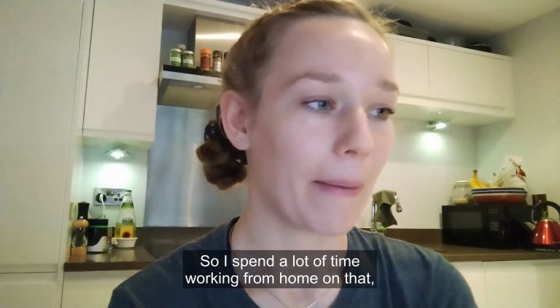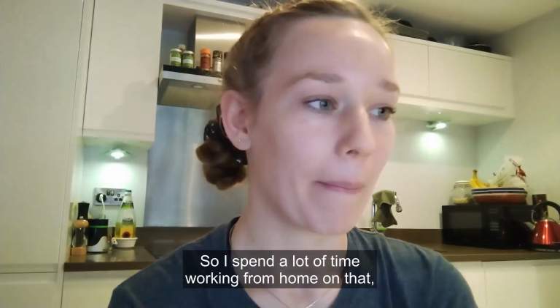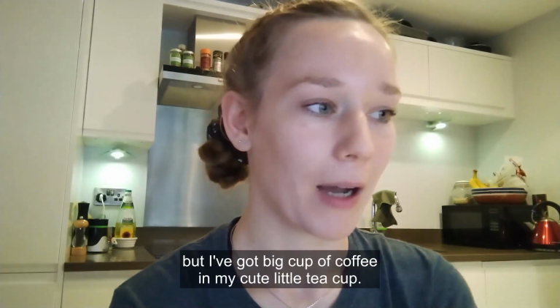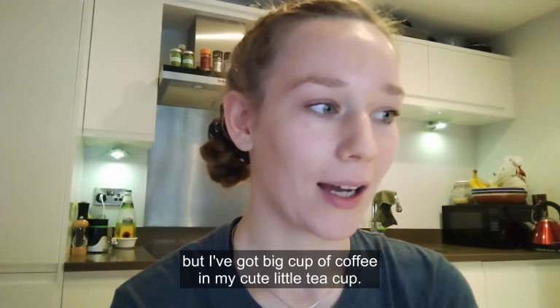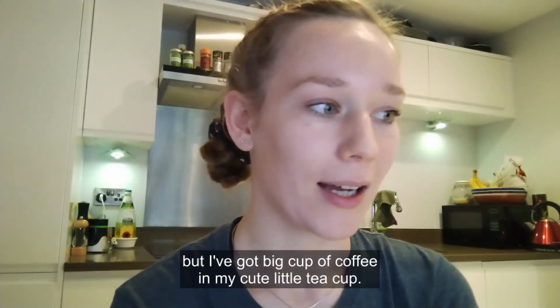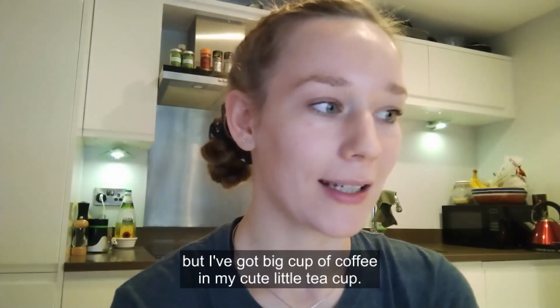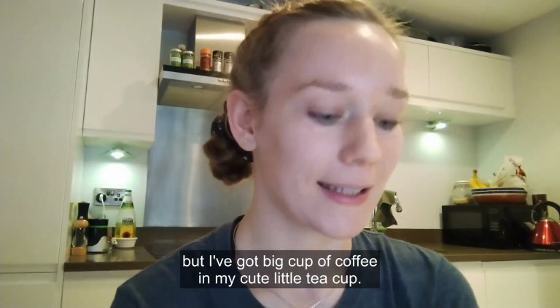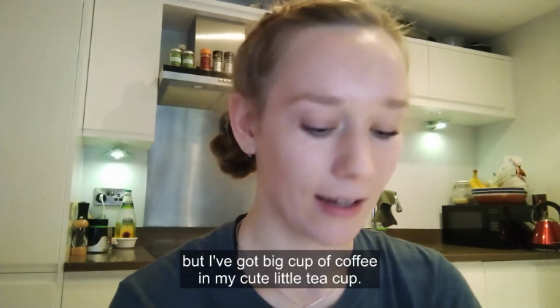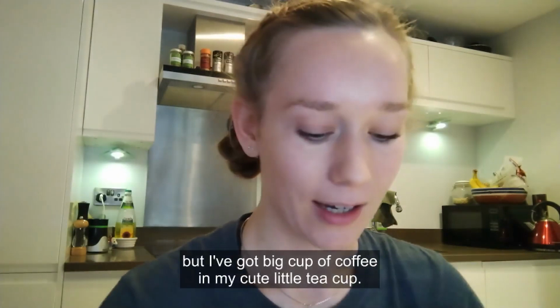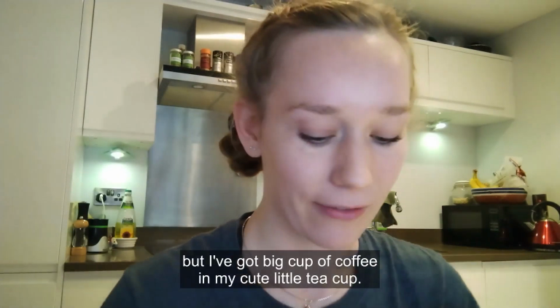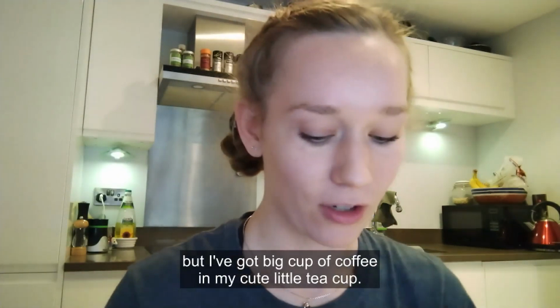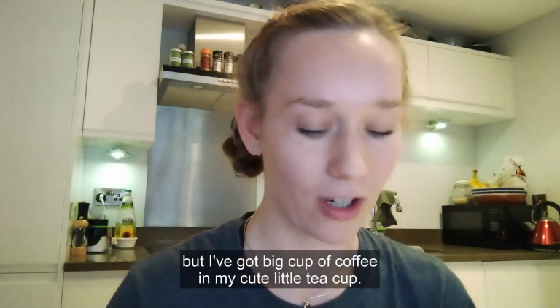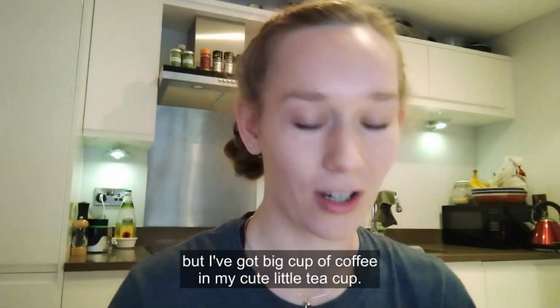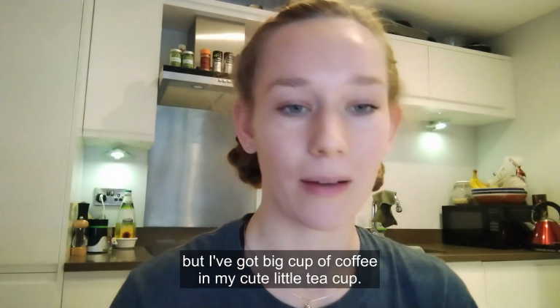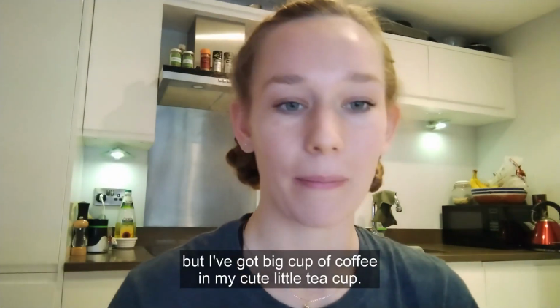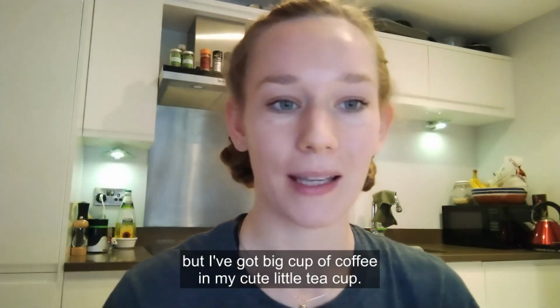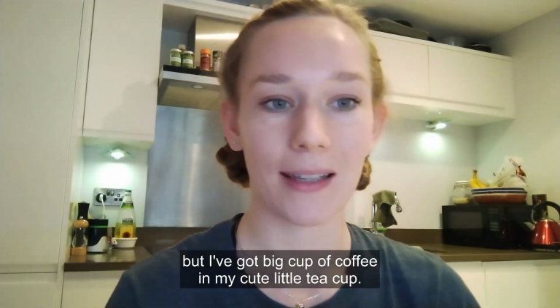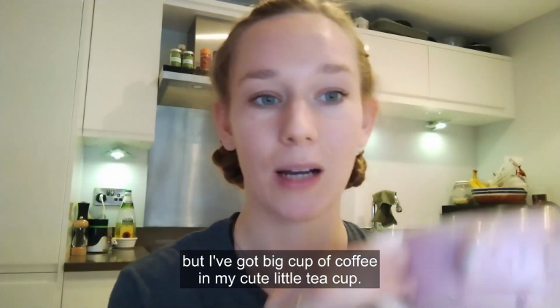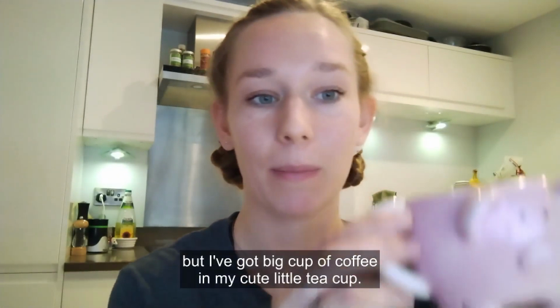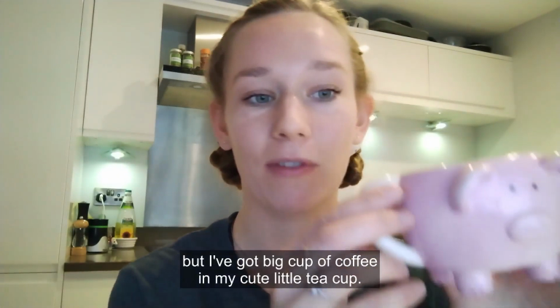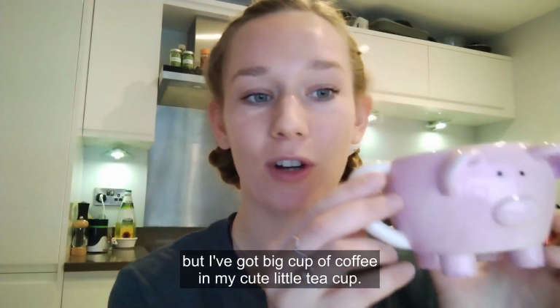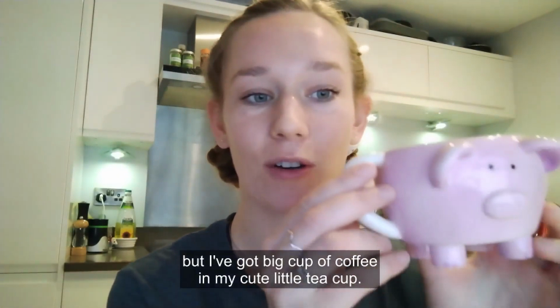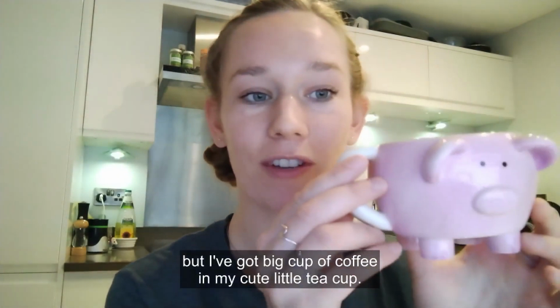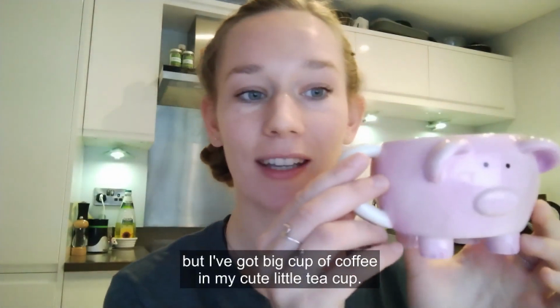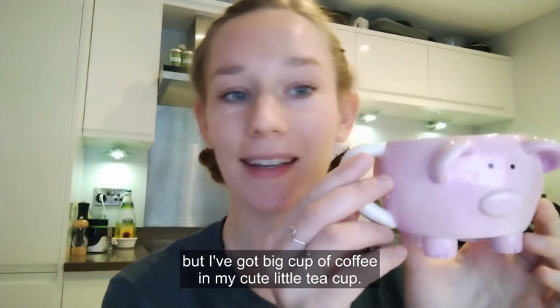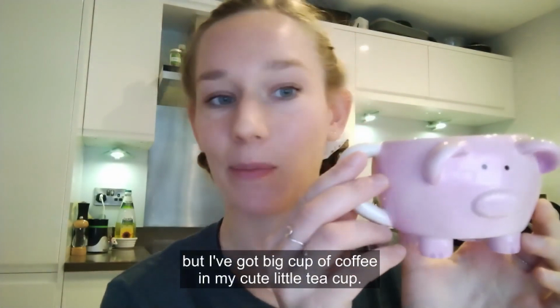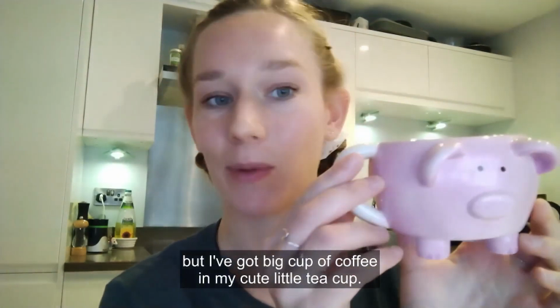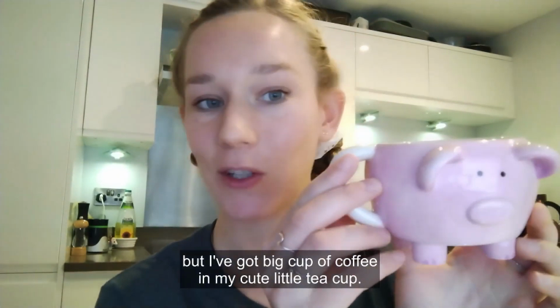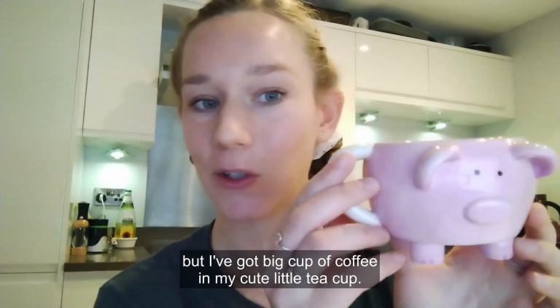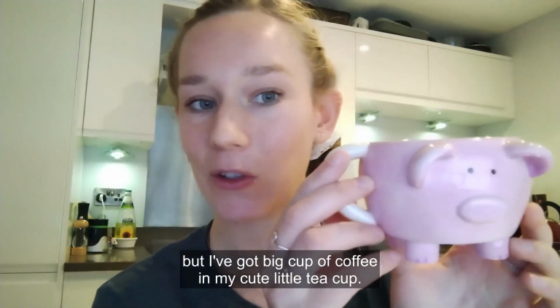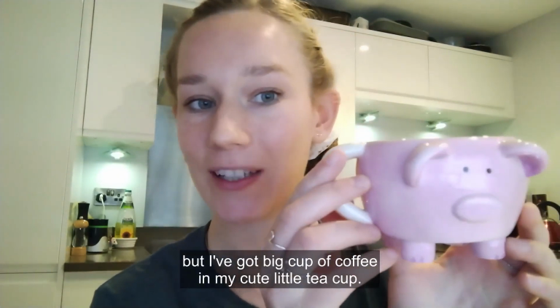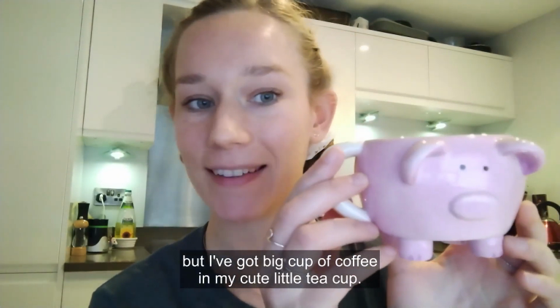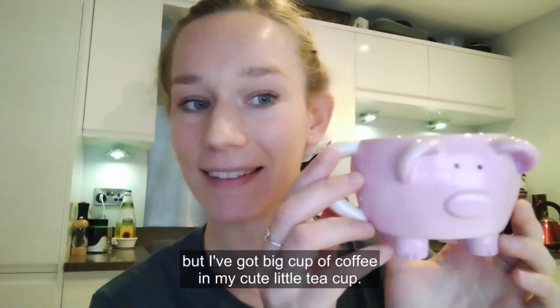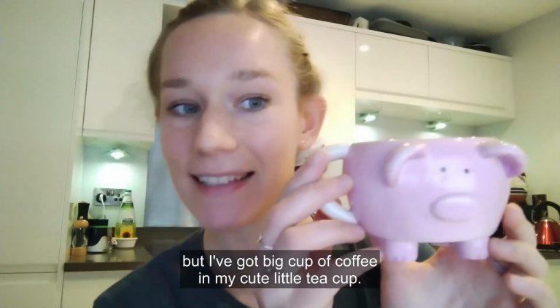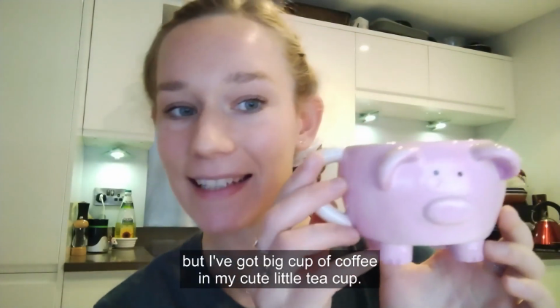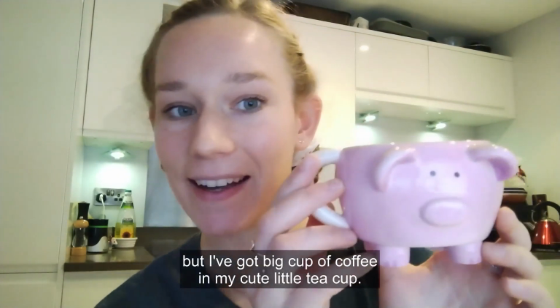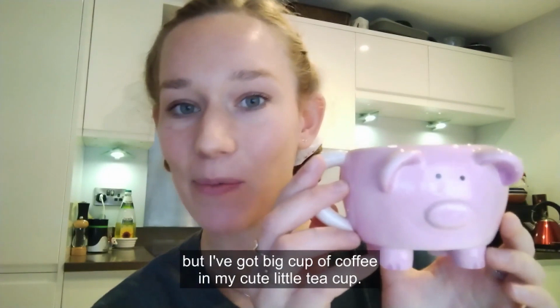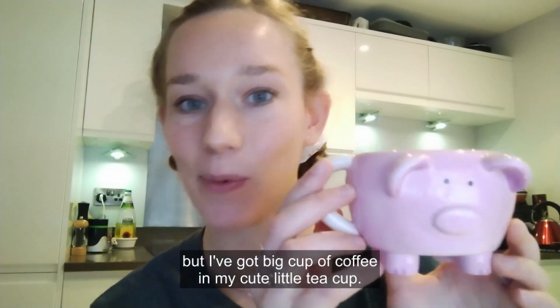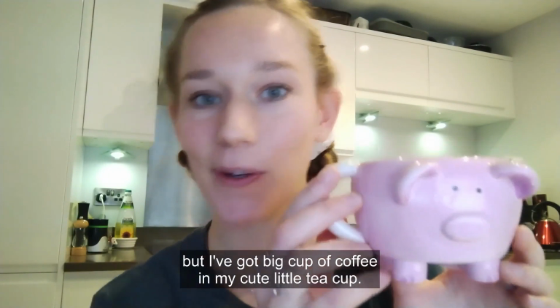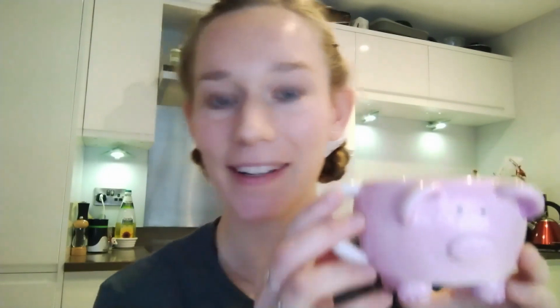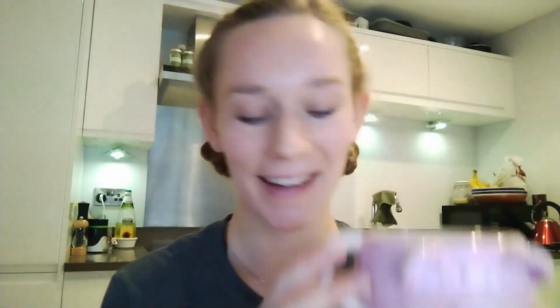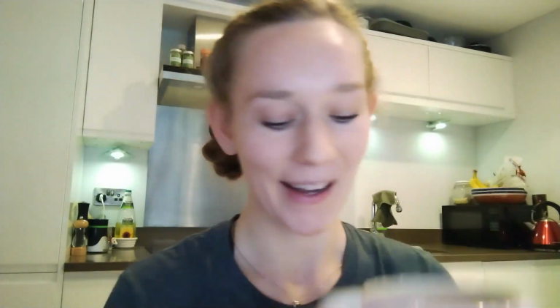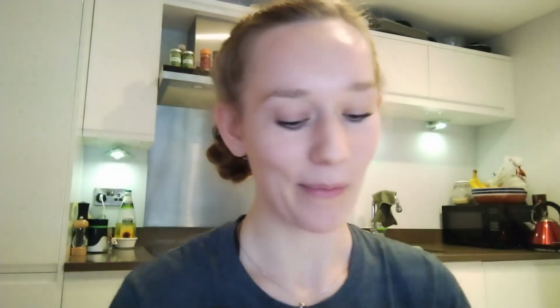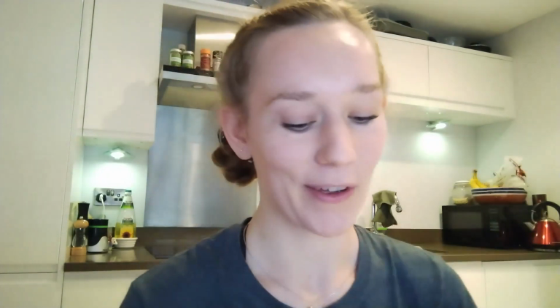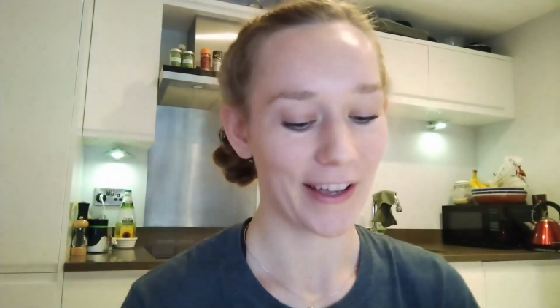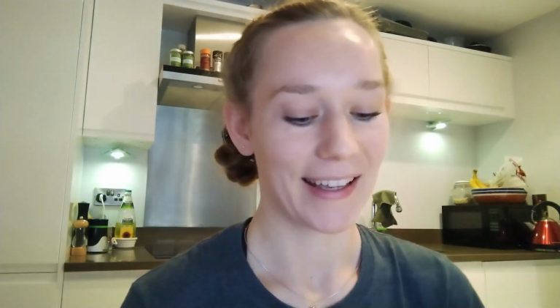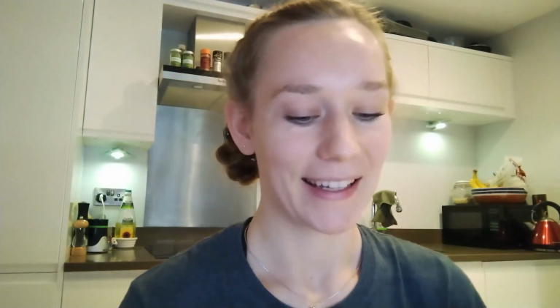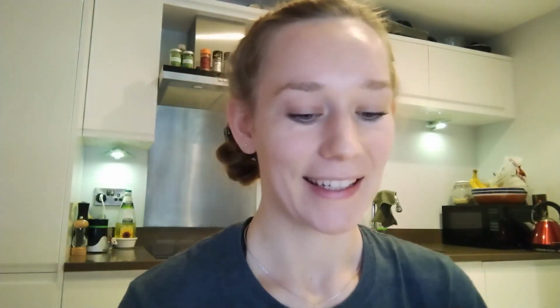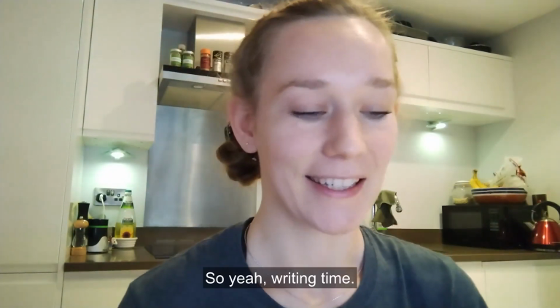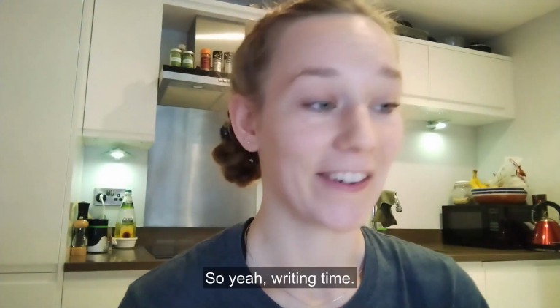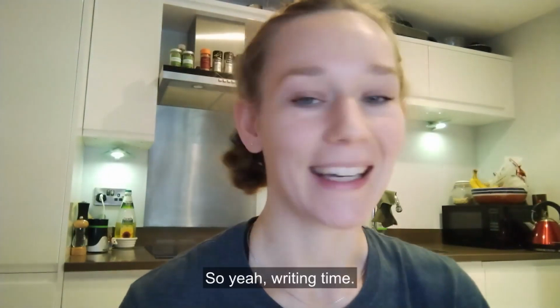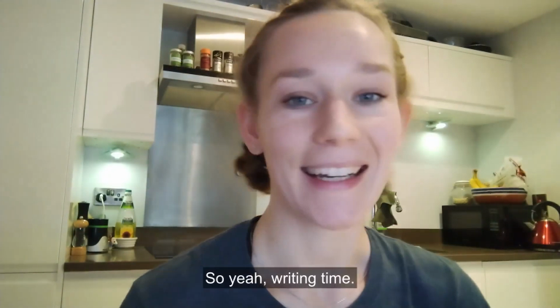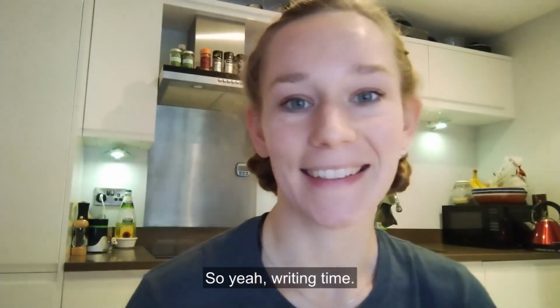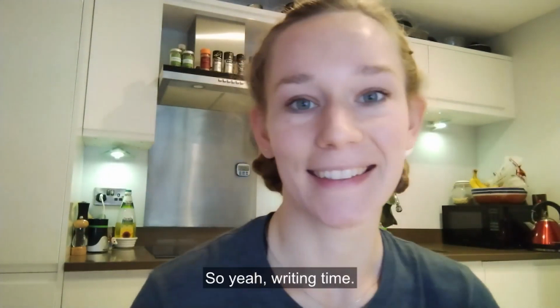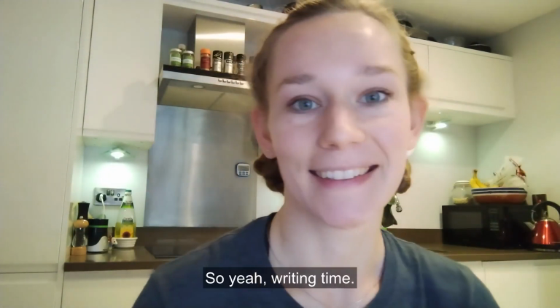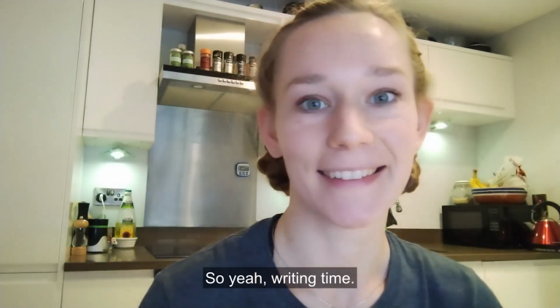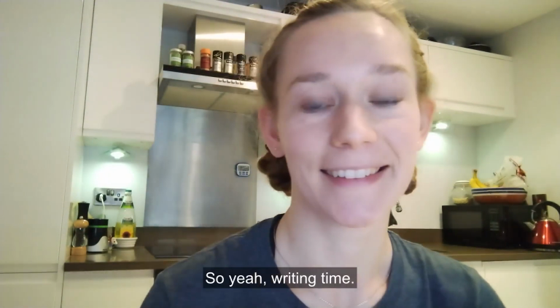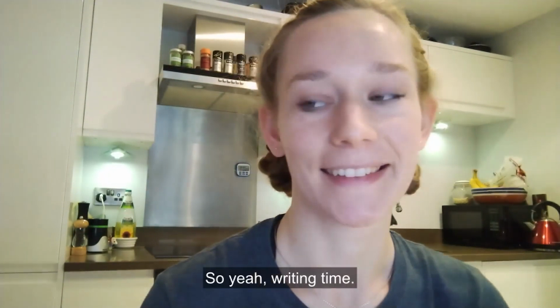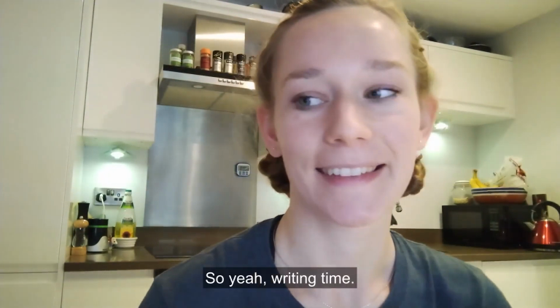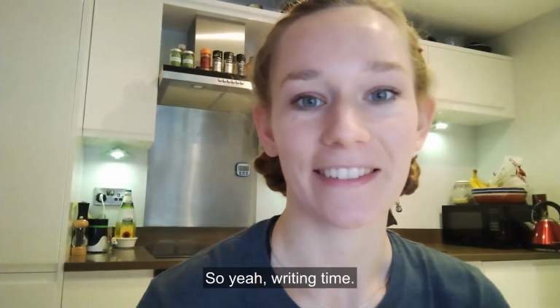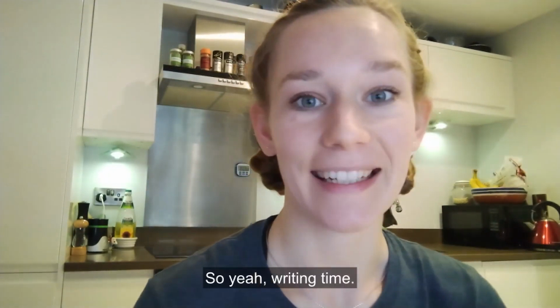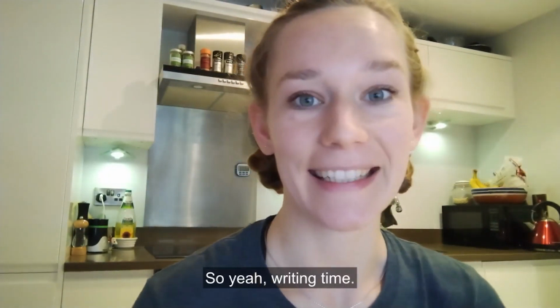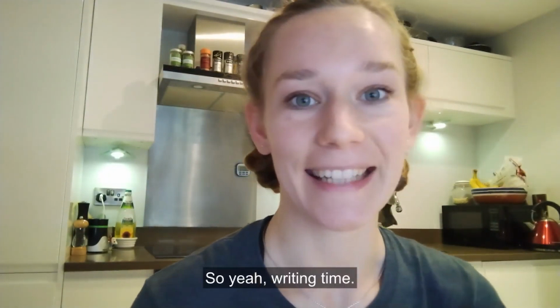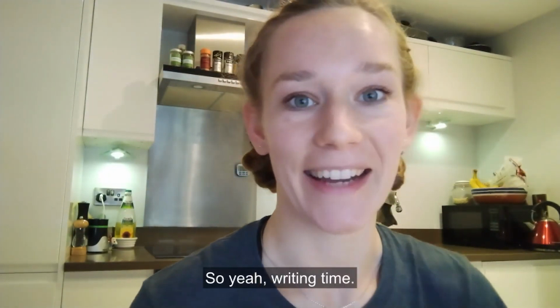But I've got a big cup of coffee in my cute little teacup. So yeah, writing time.